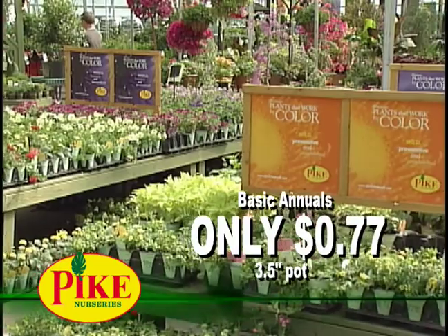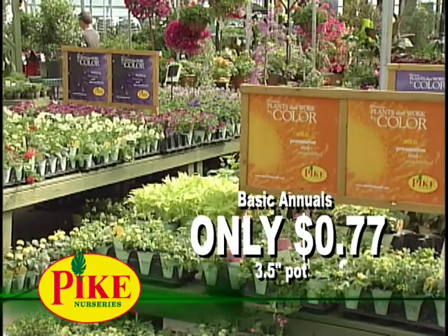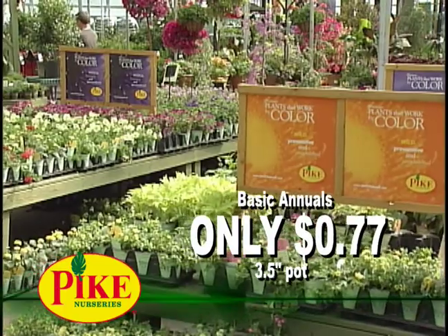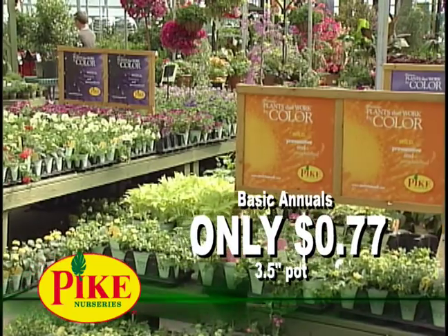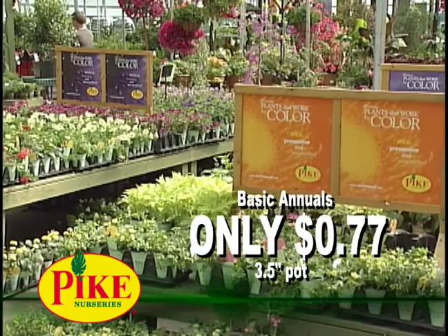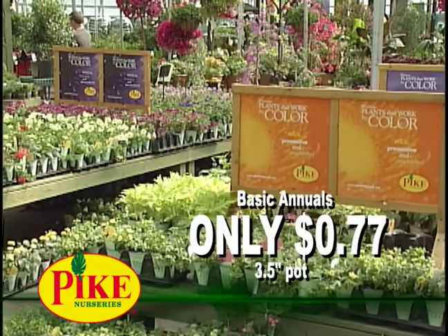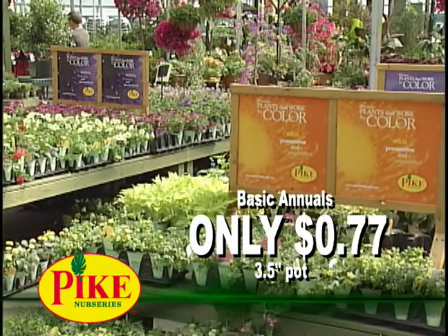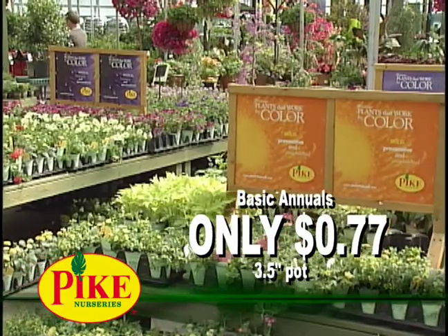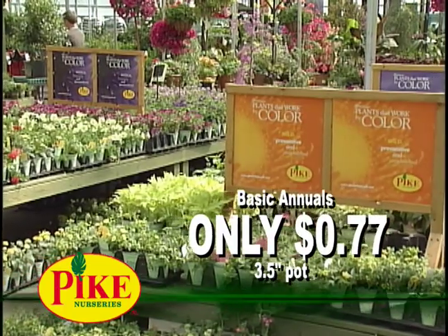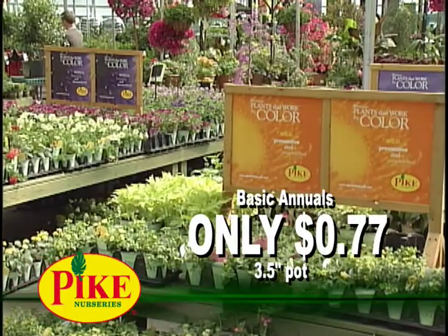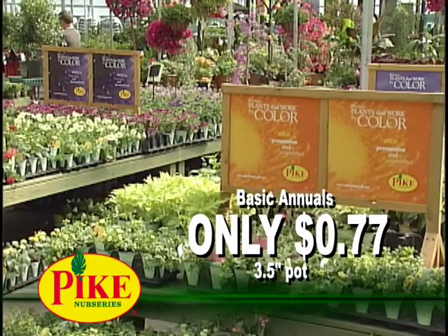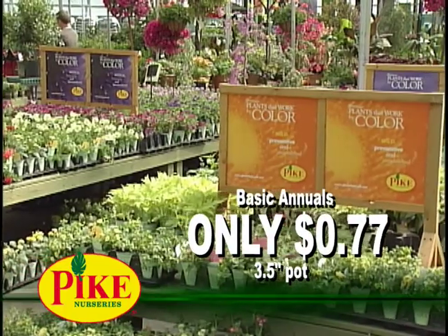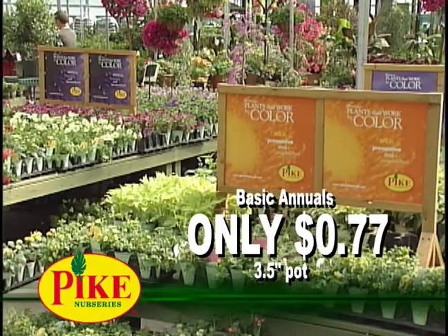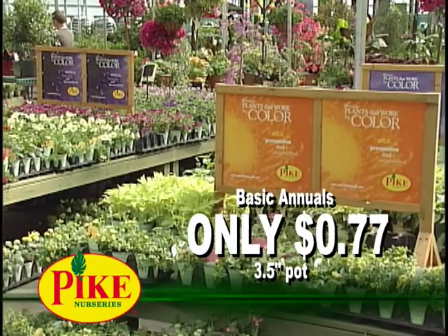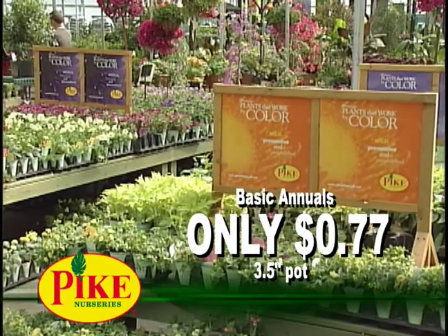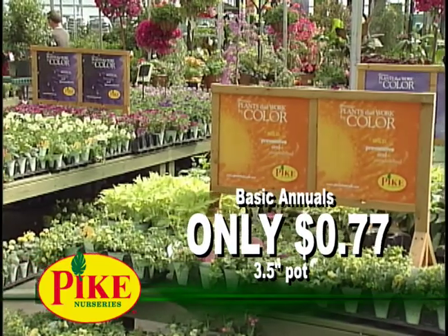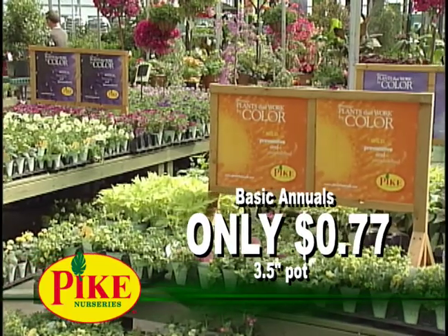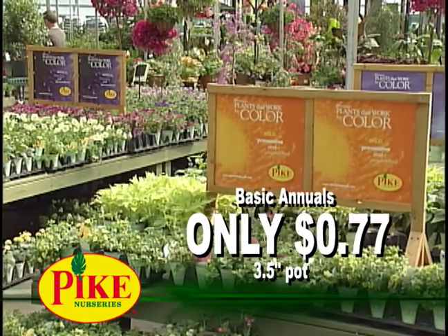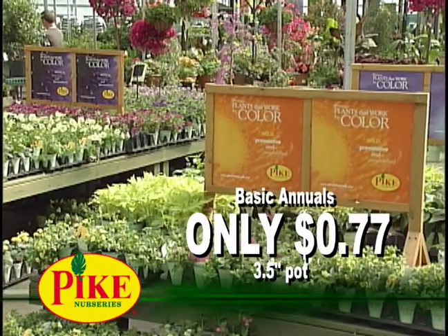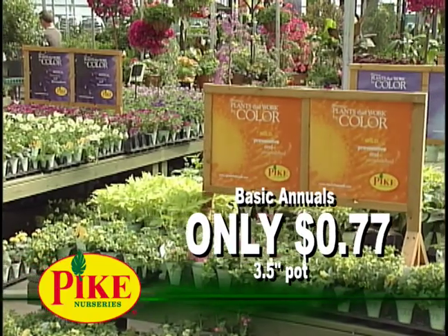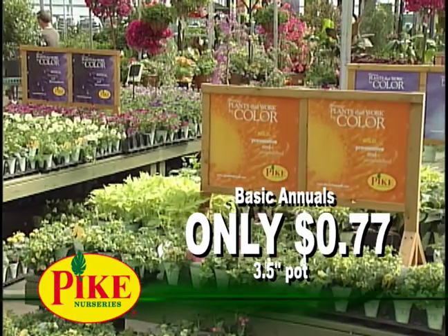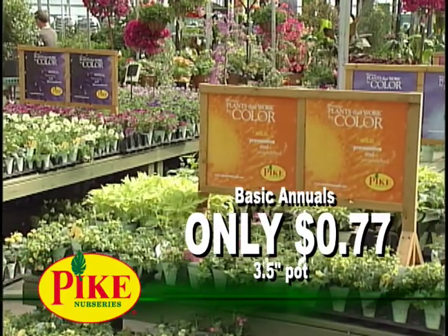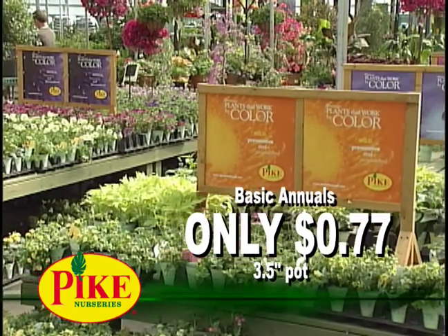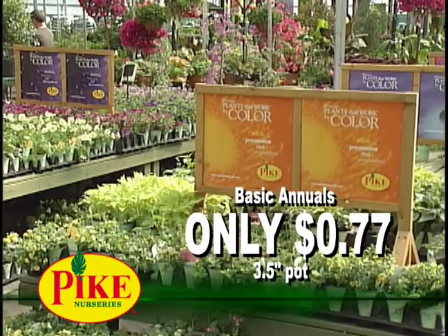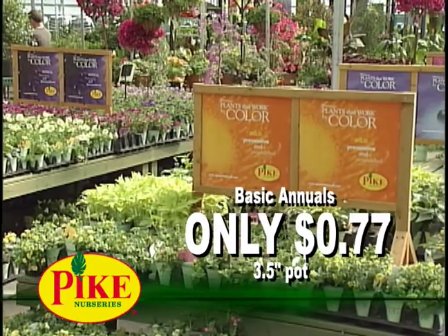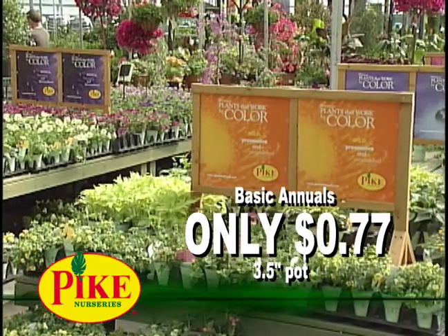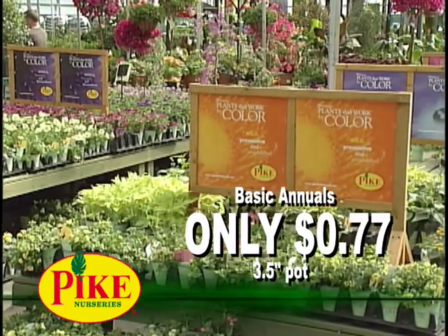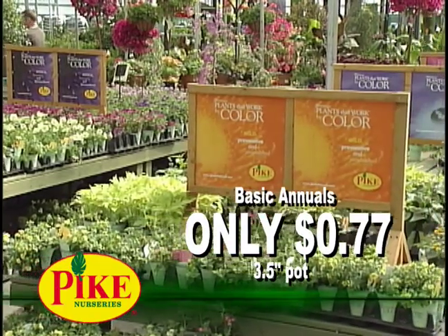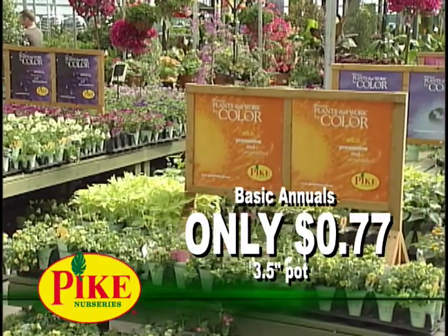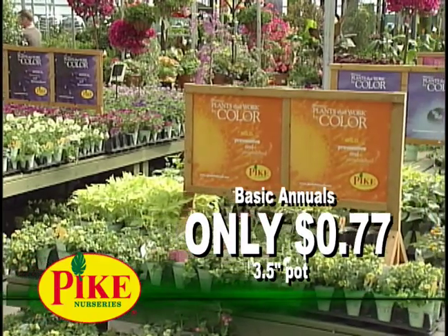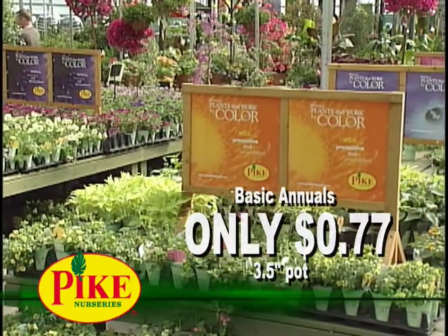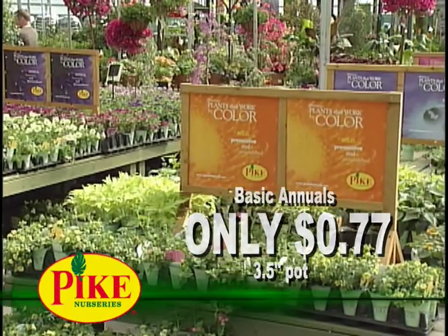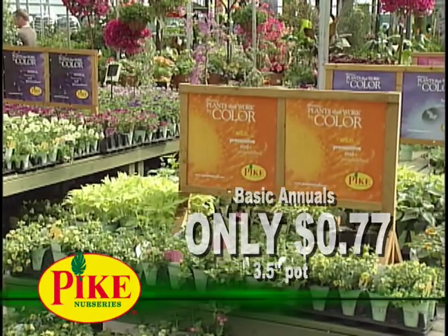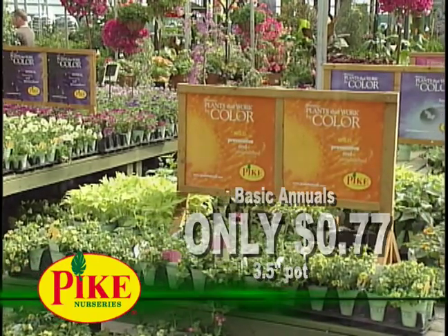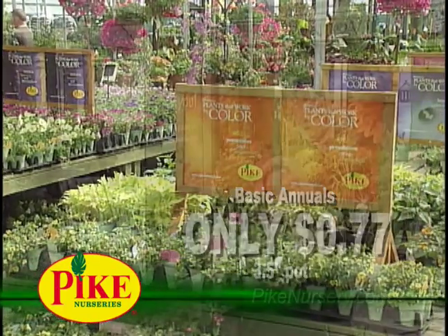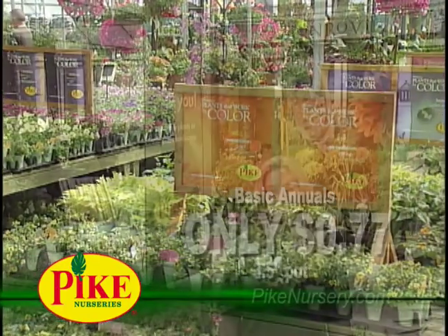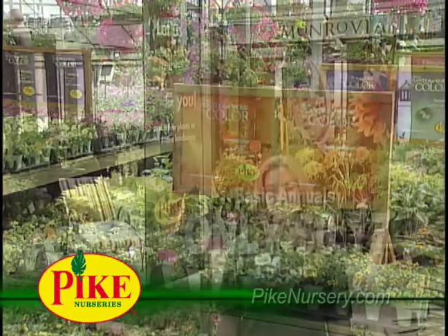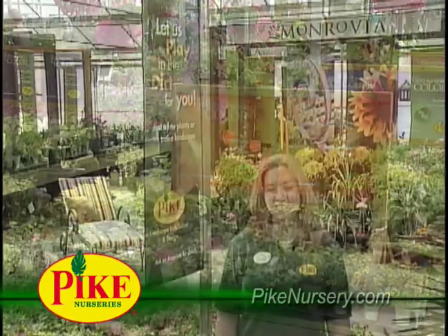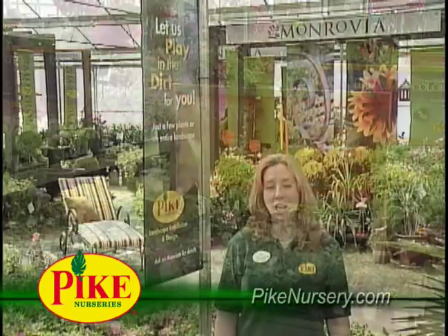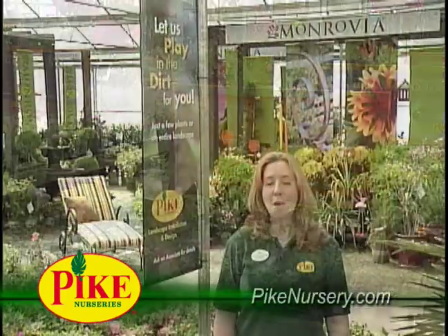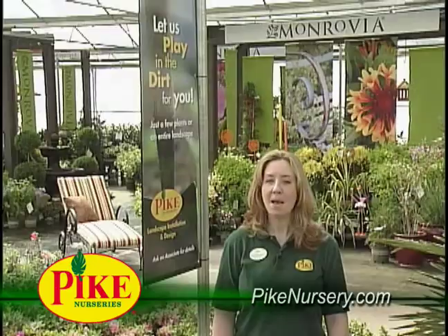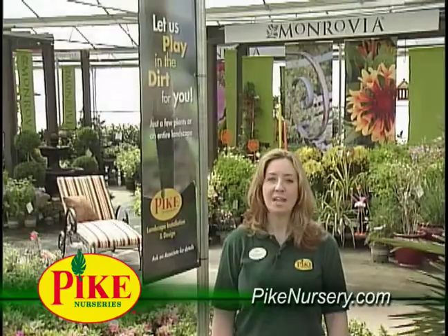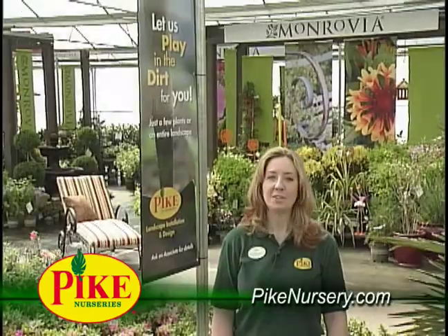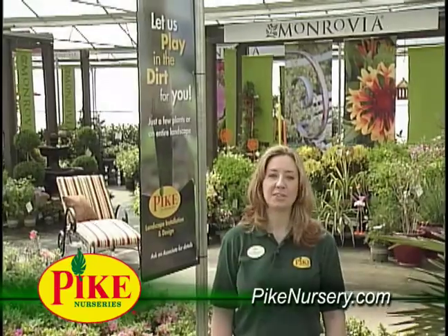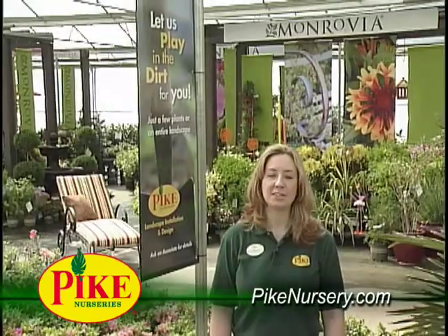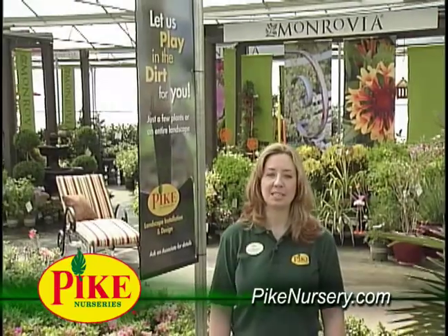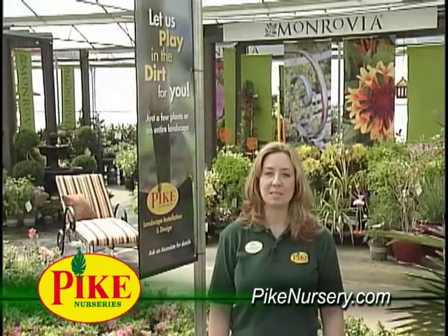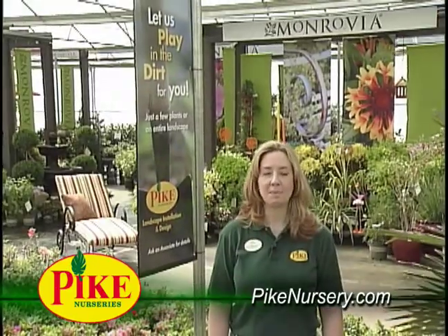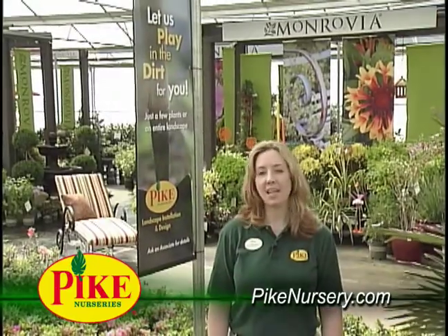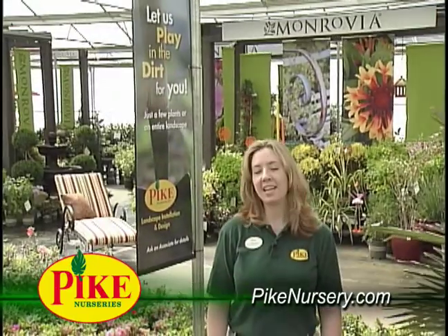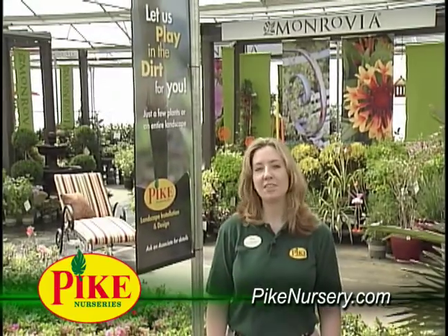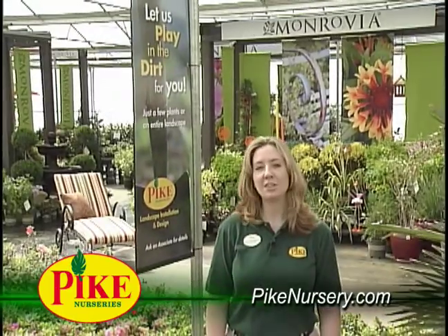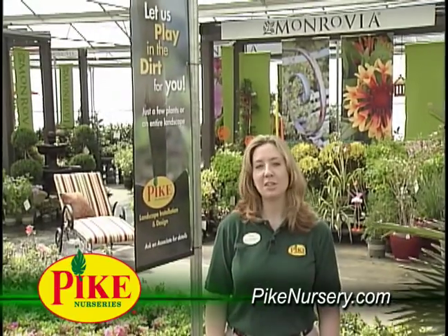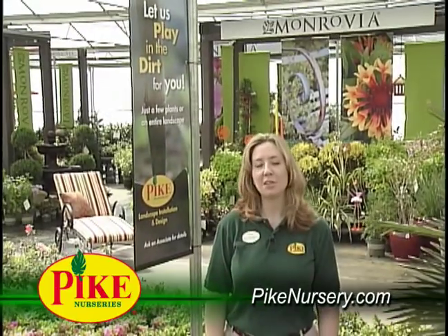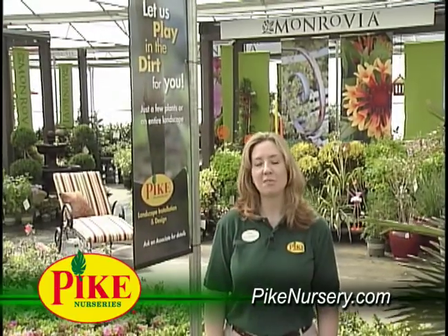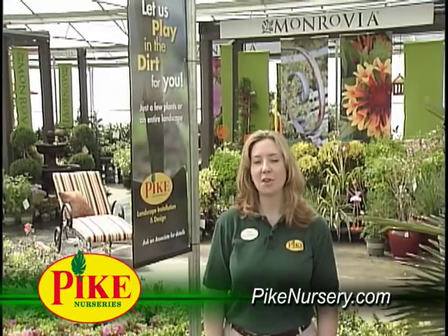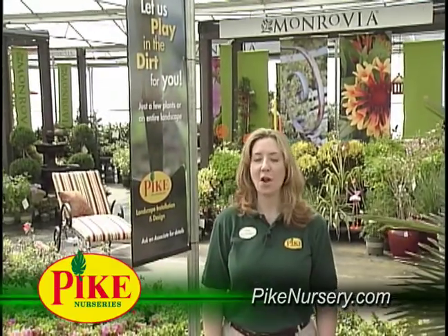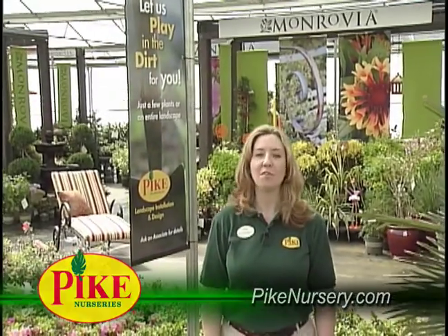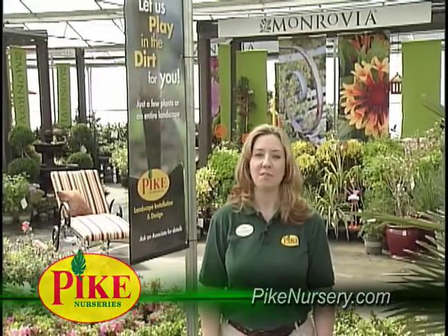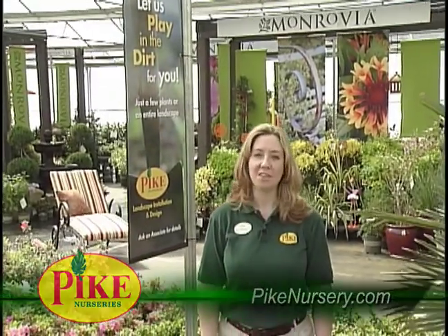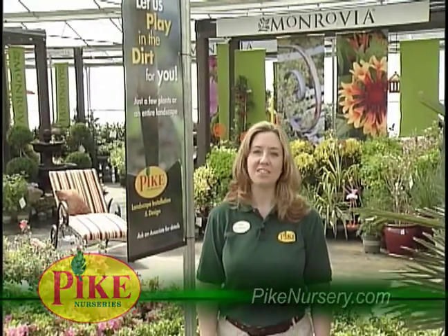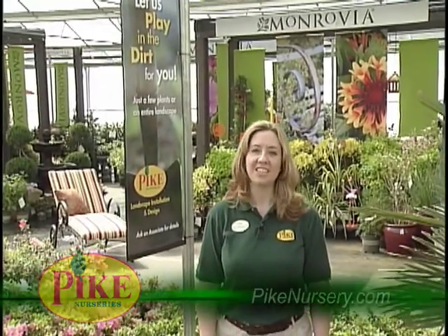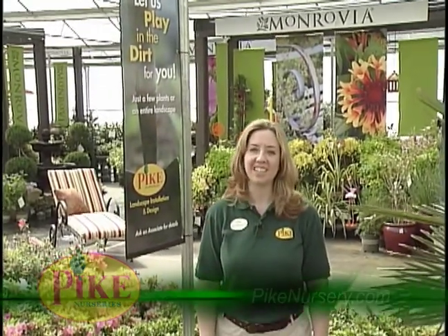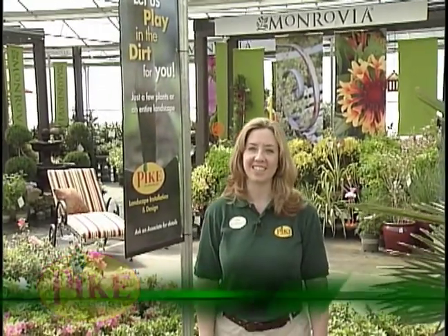And right now, we have three and a half inch basic annuals for only 77 cents. Pike Nurseries, playing in the dirt for over 50 years.